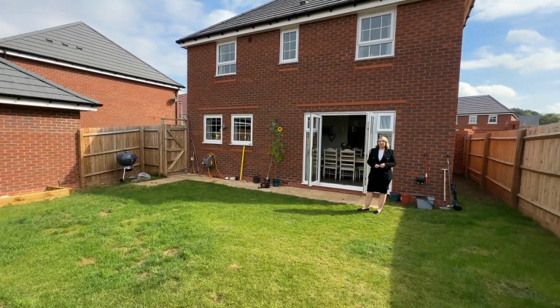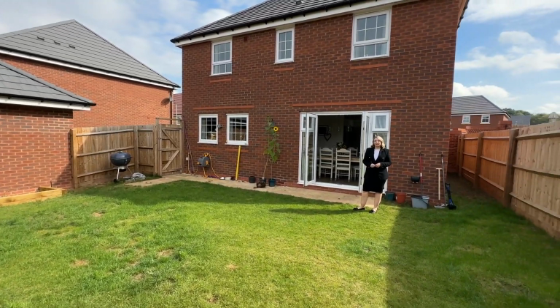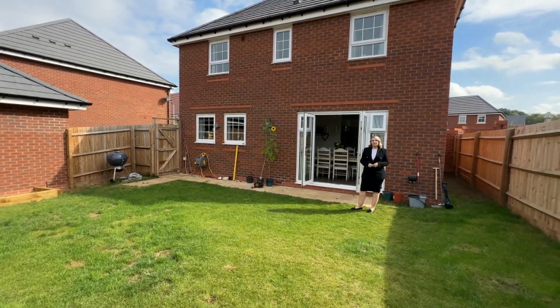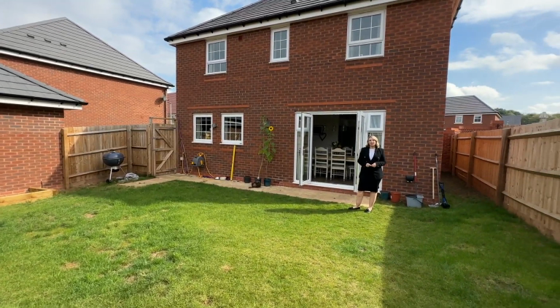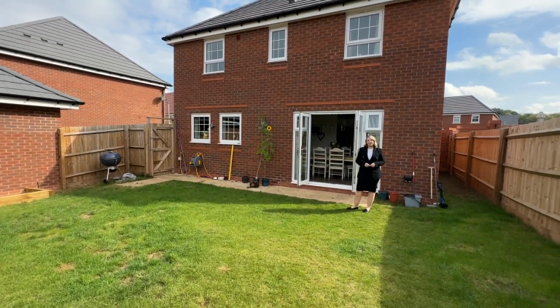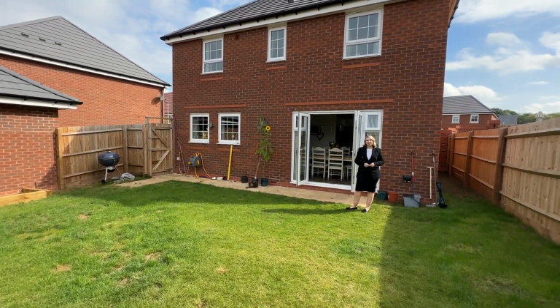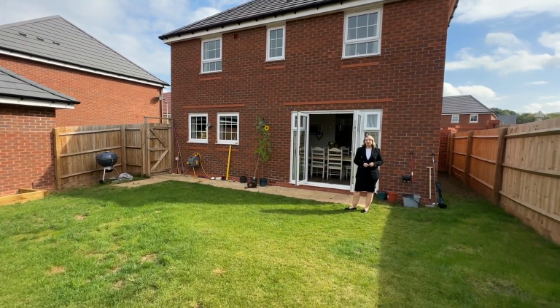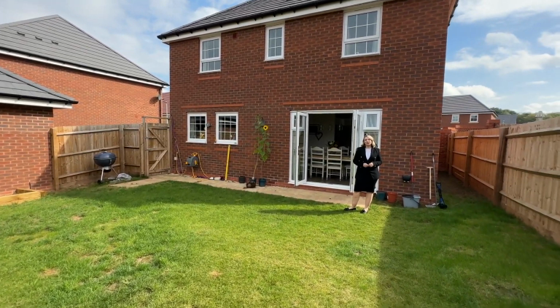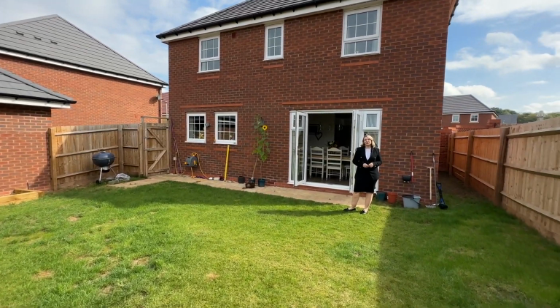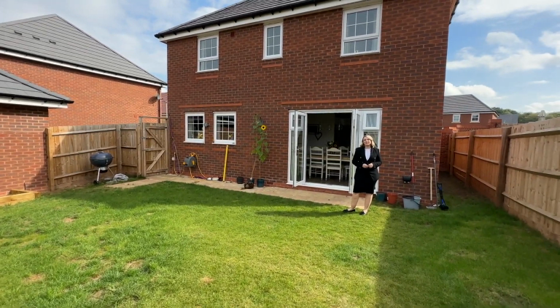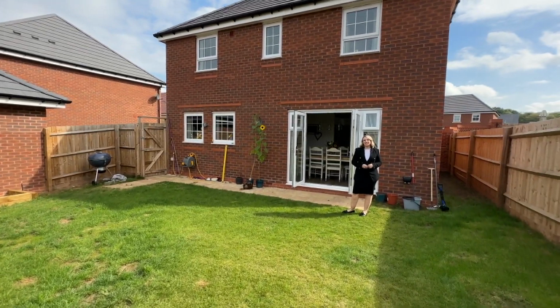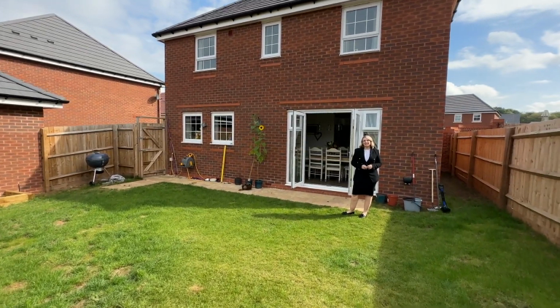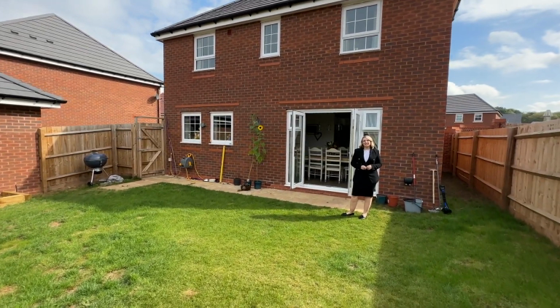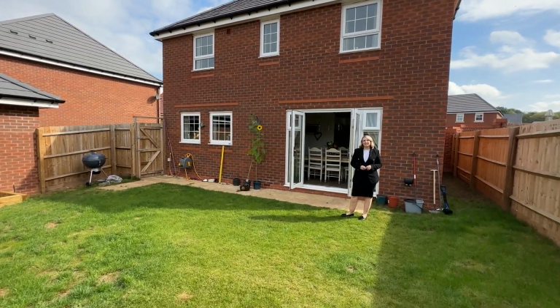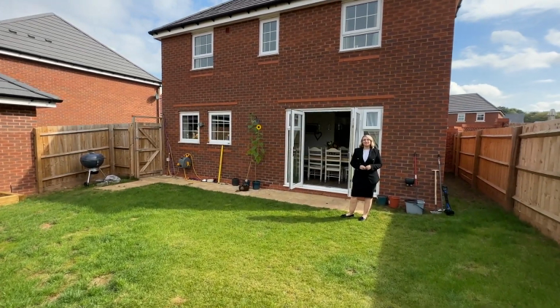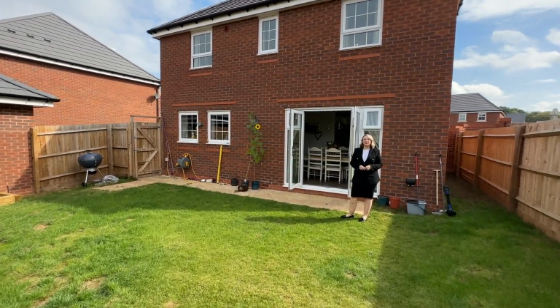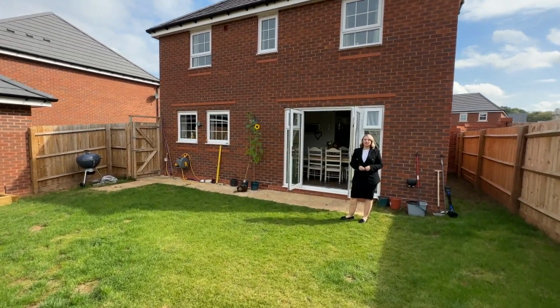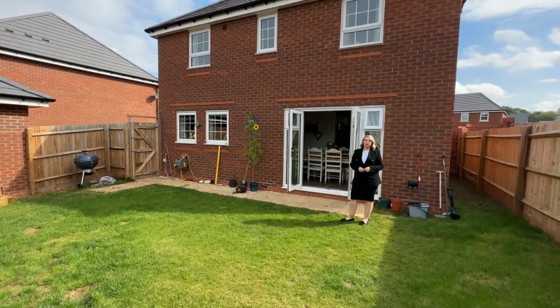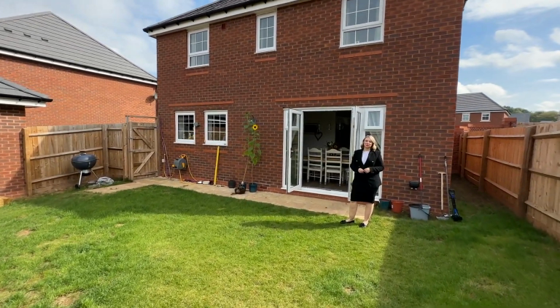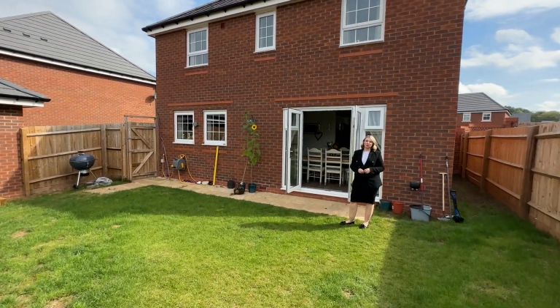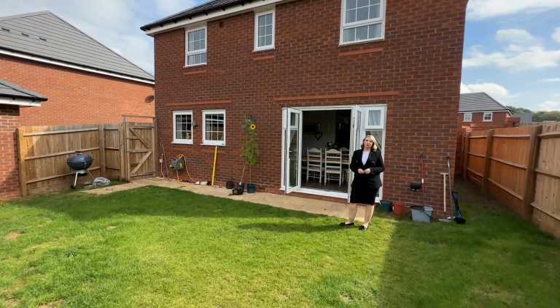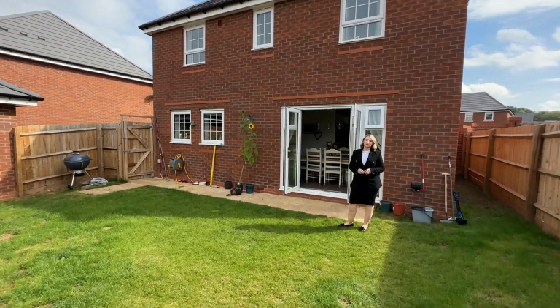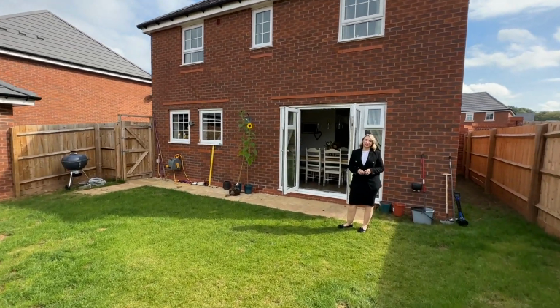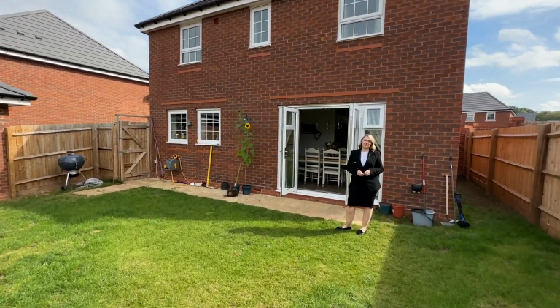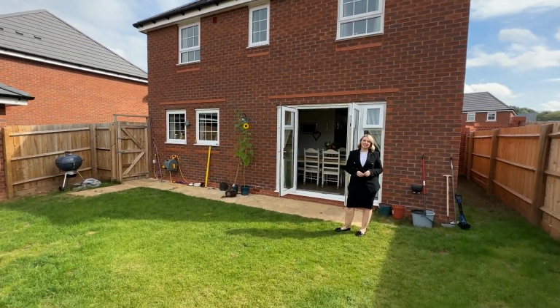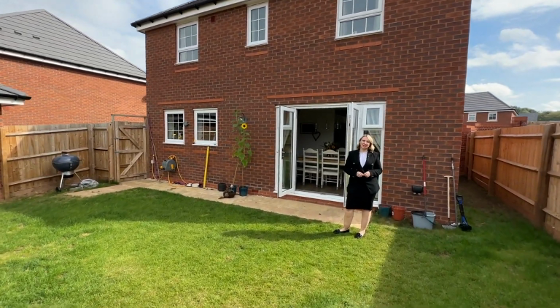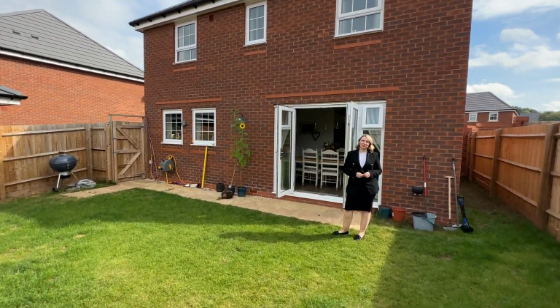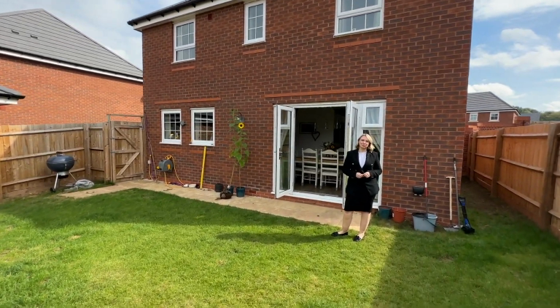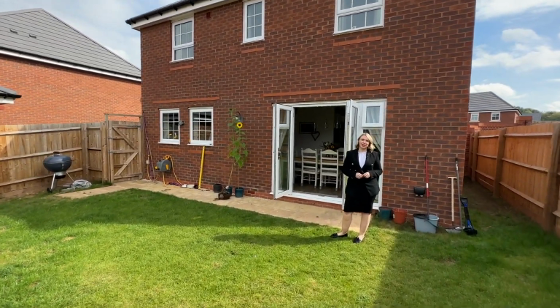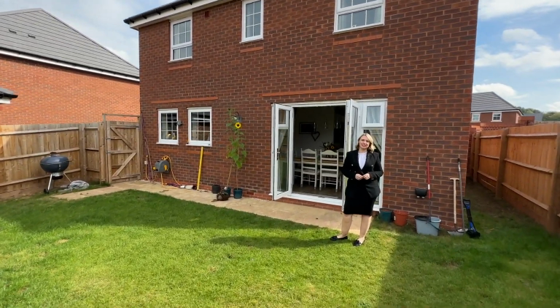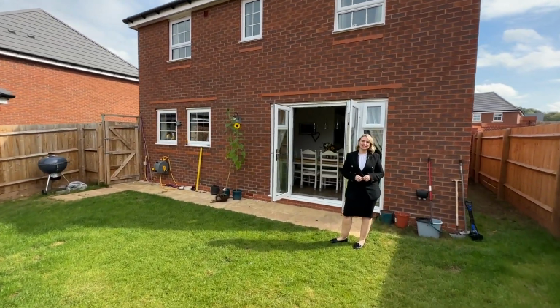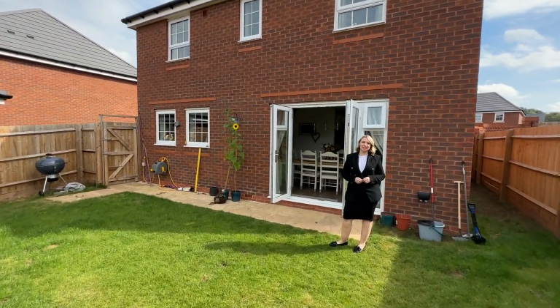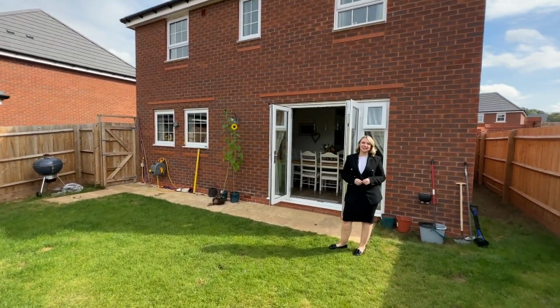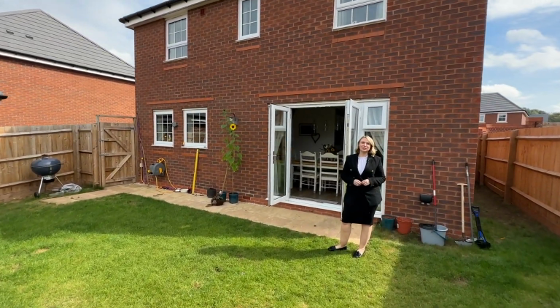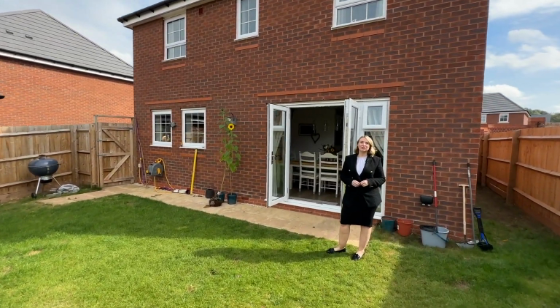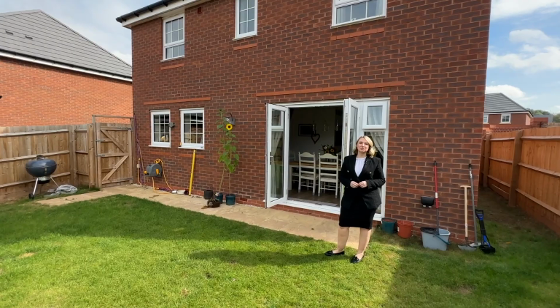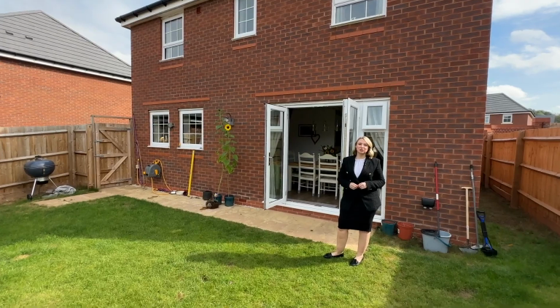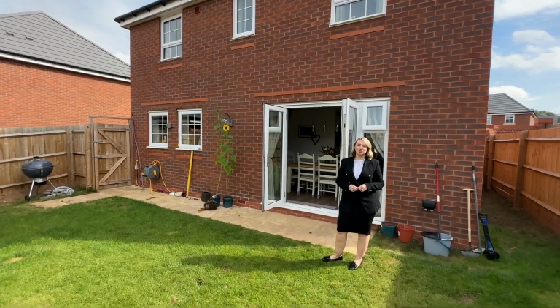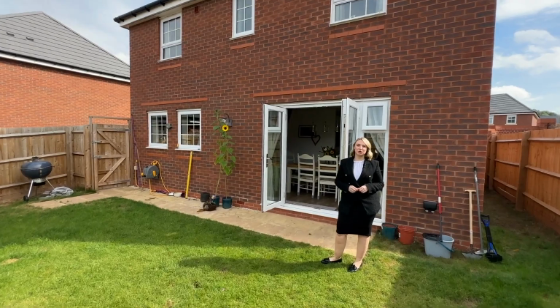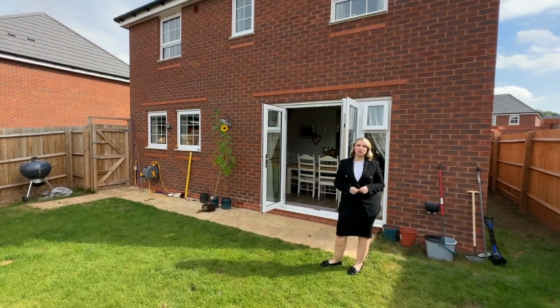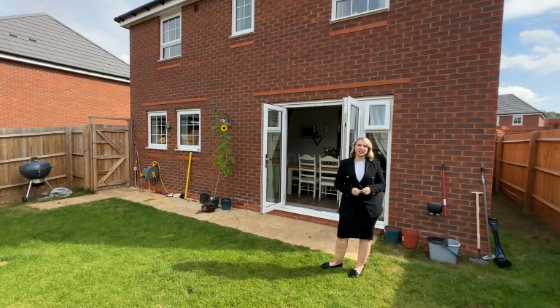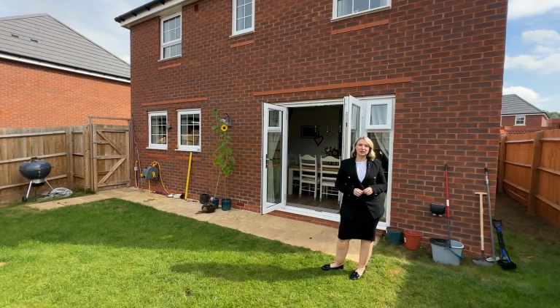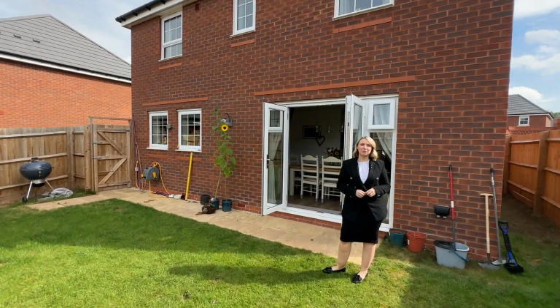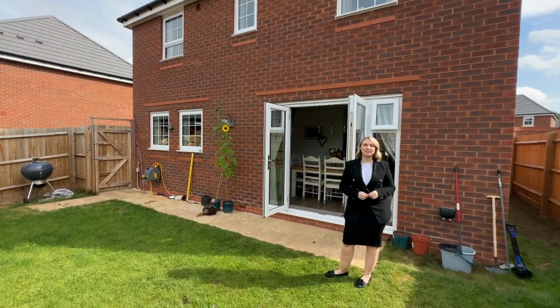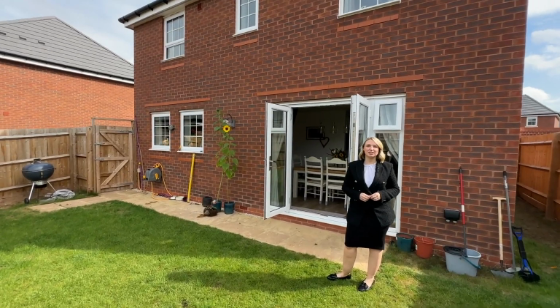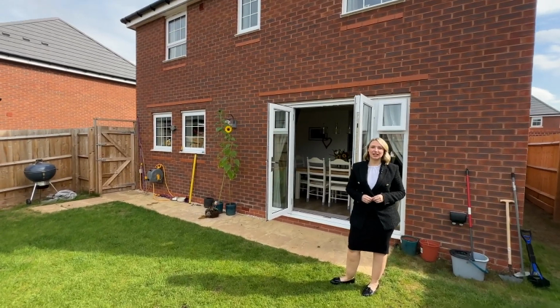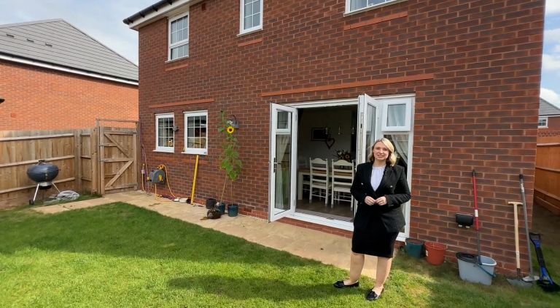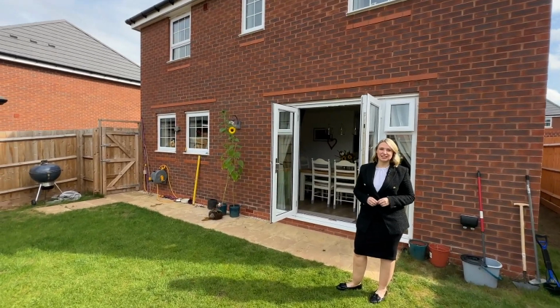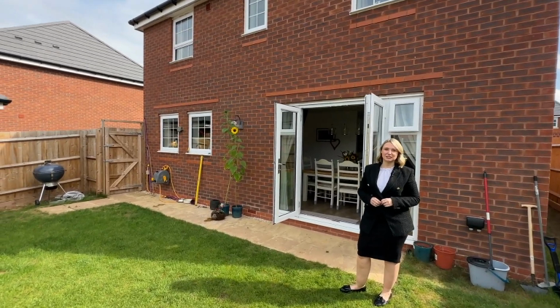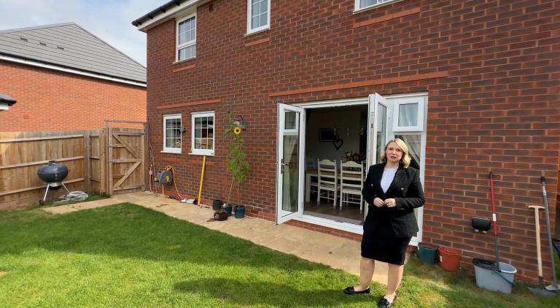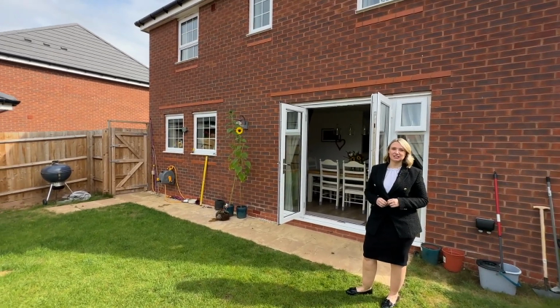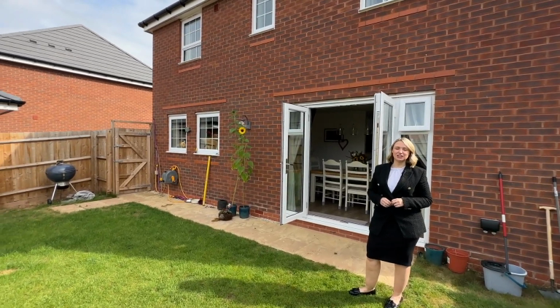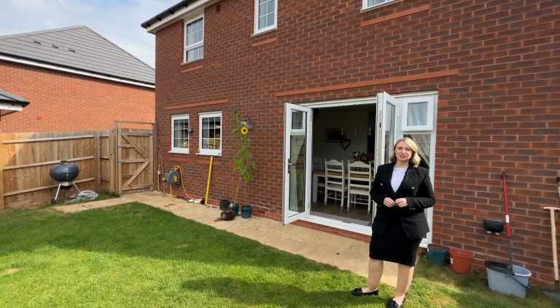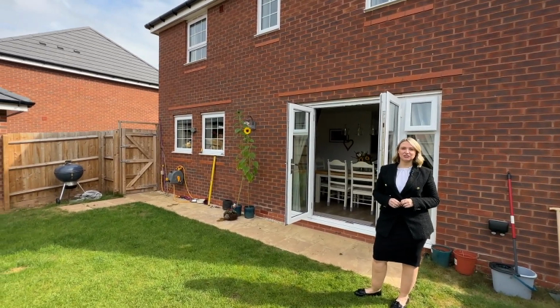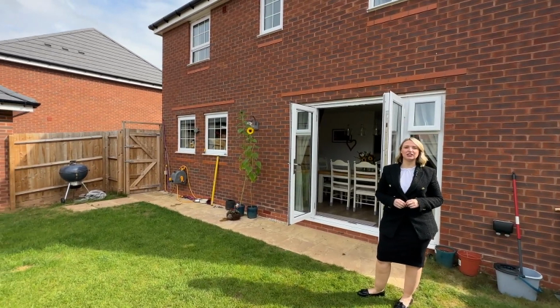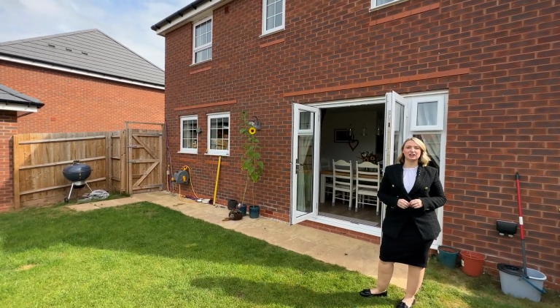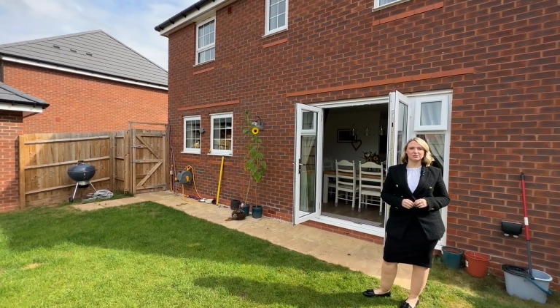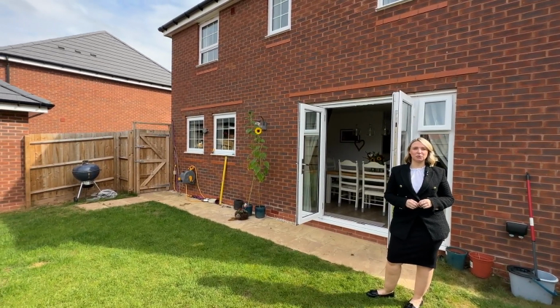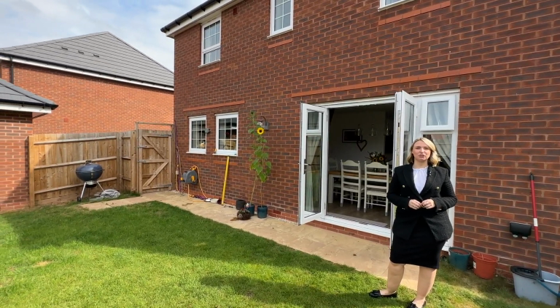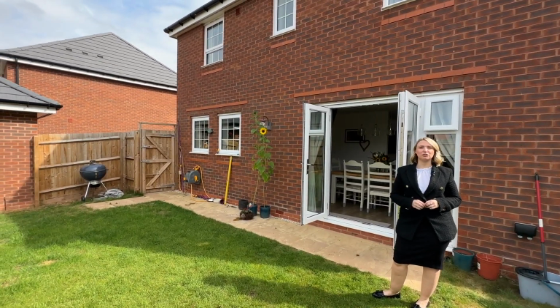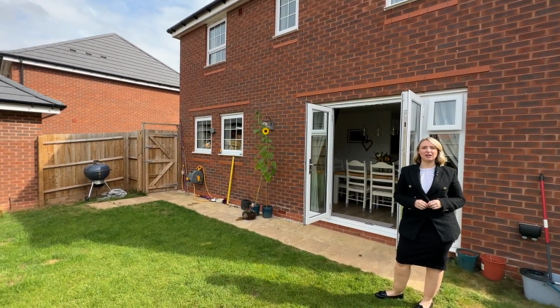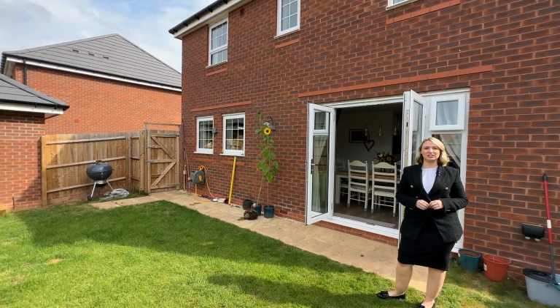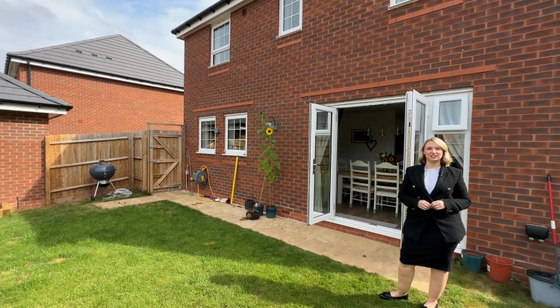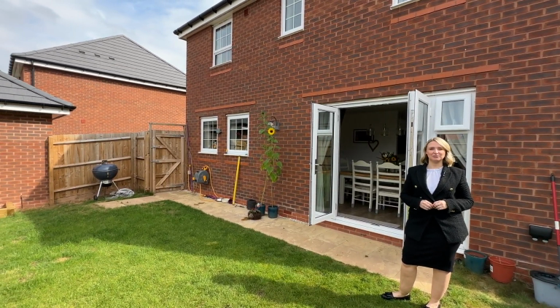That concludes the virtual tour of 13 Hagger Place. Thank you ever so much for watching, and please don't hesitate to get in touch if you'd like some more information.